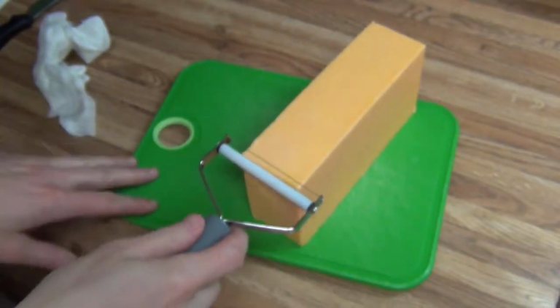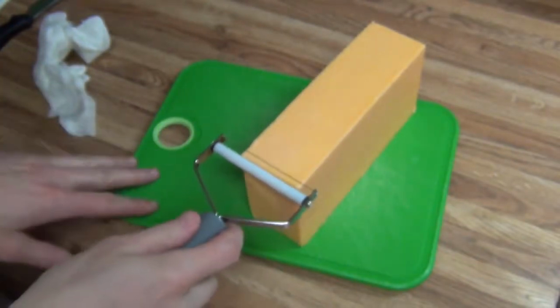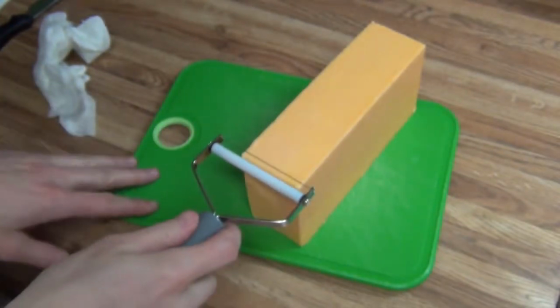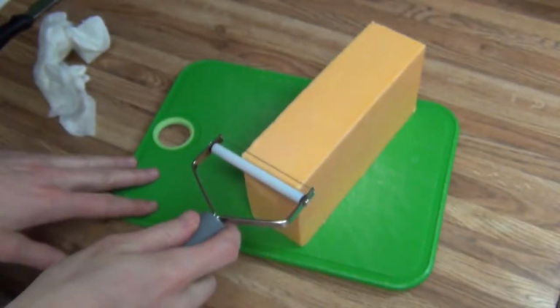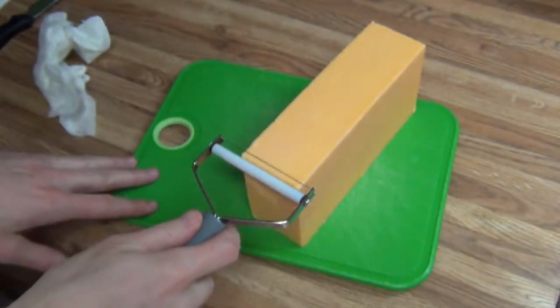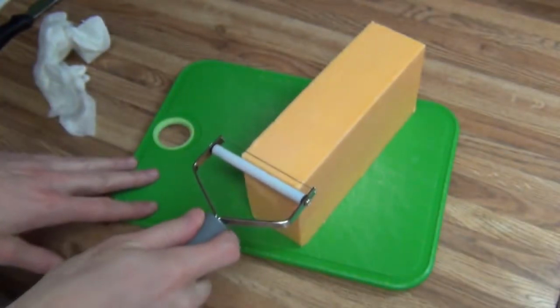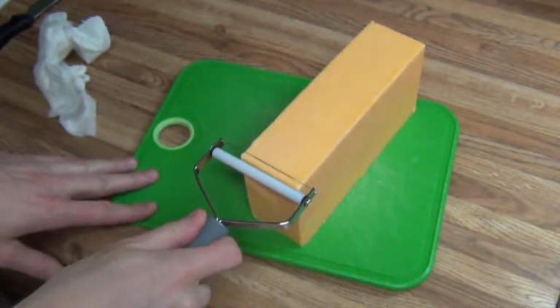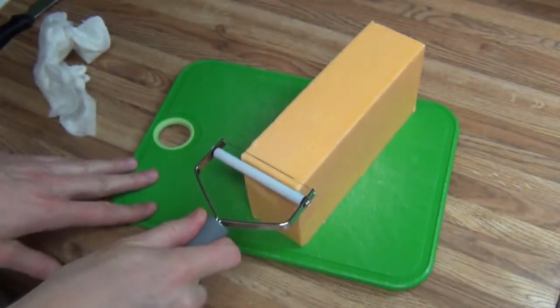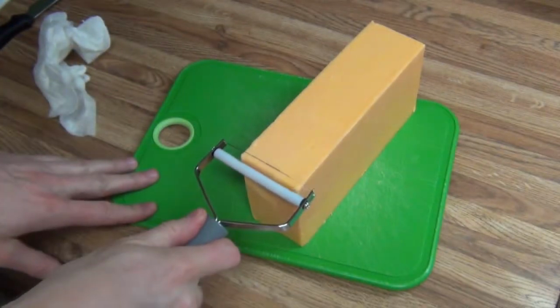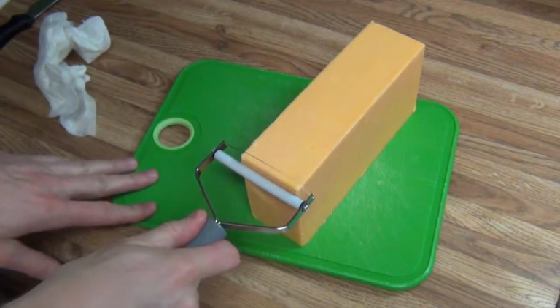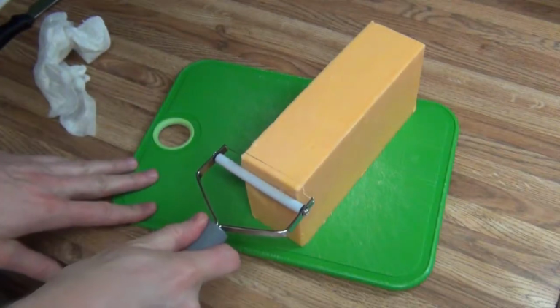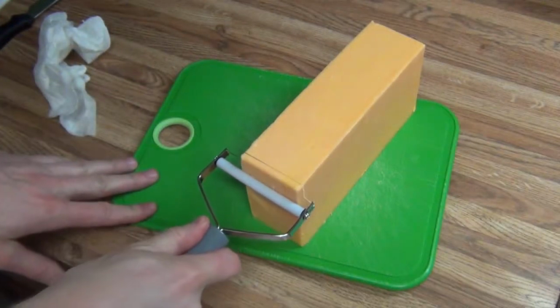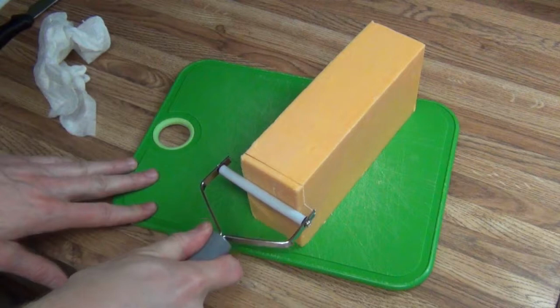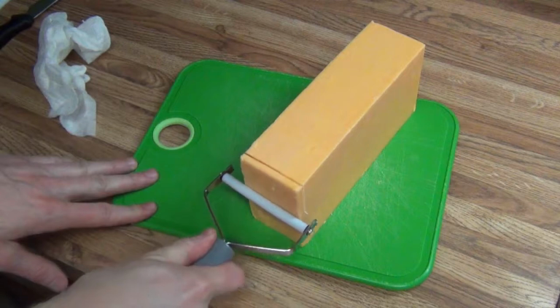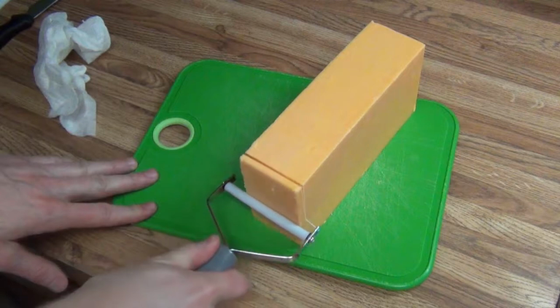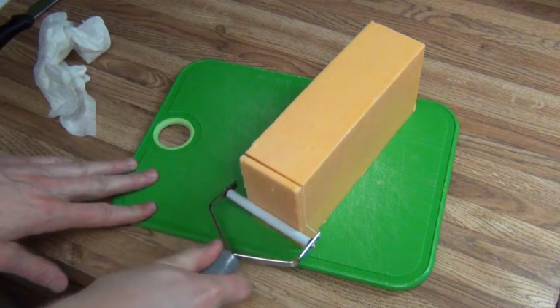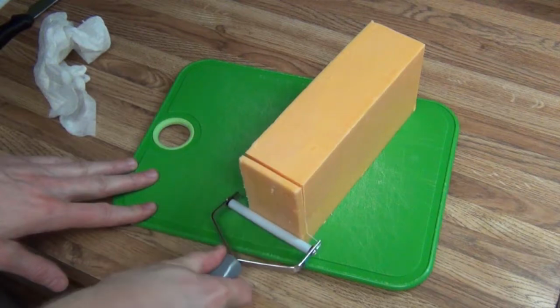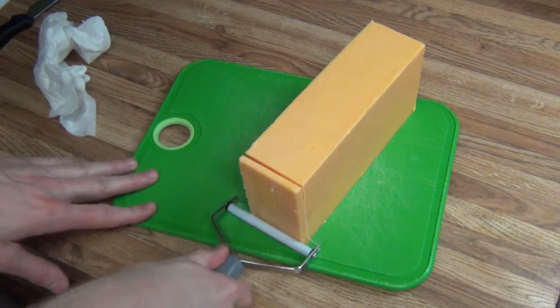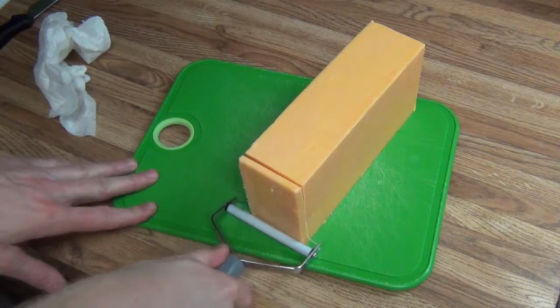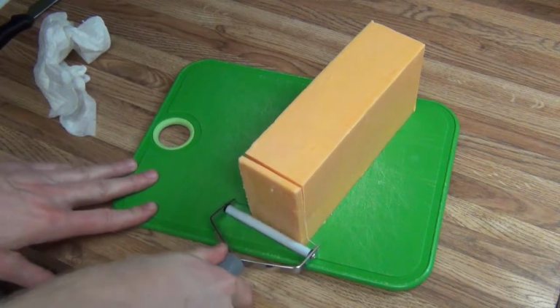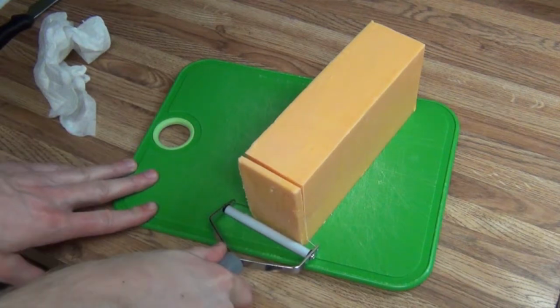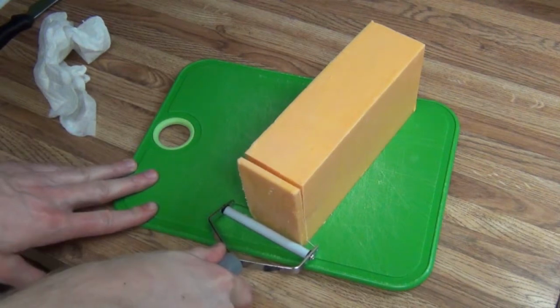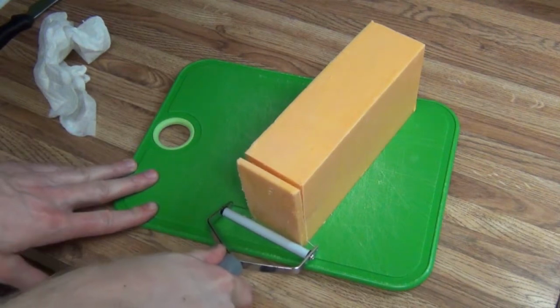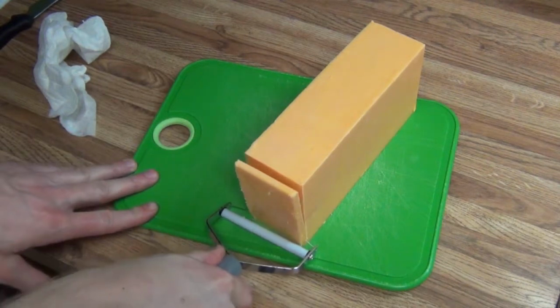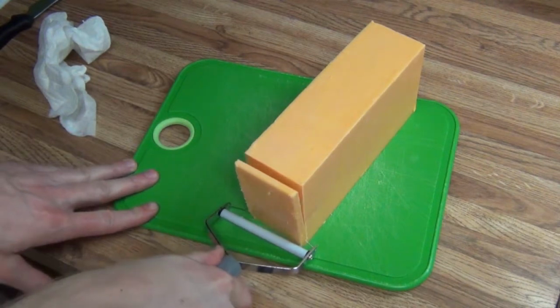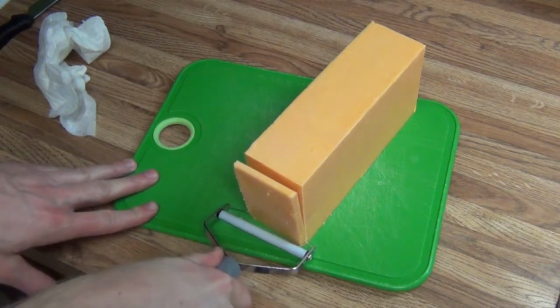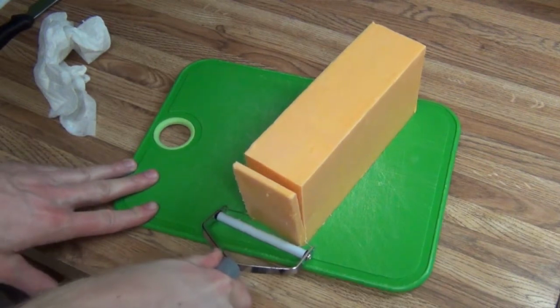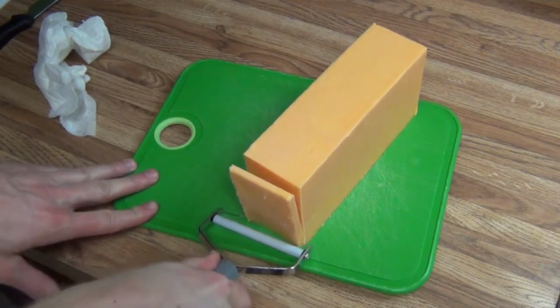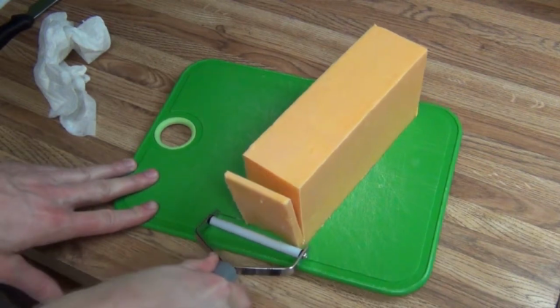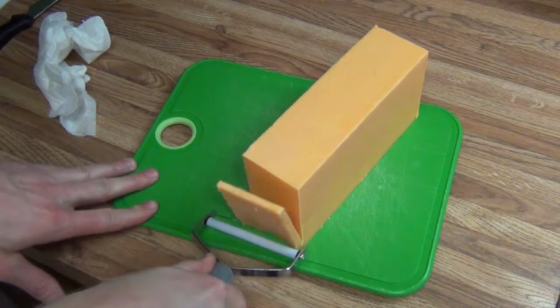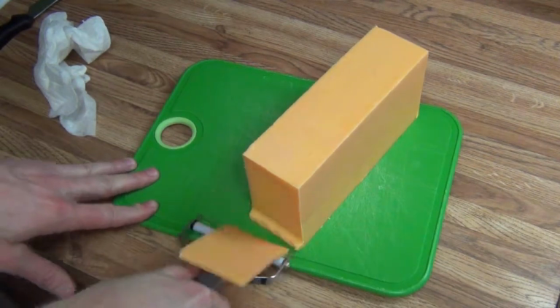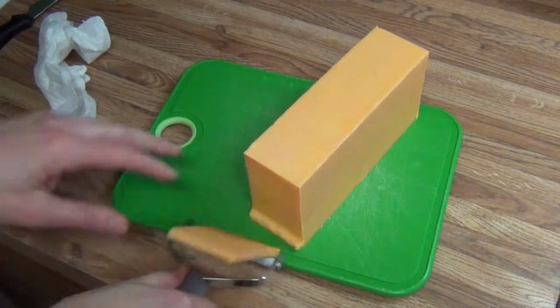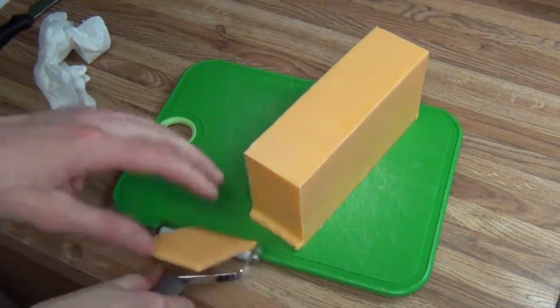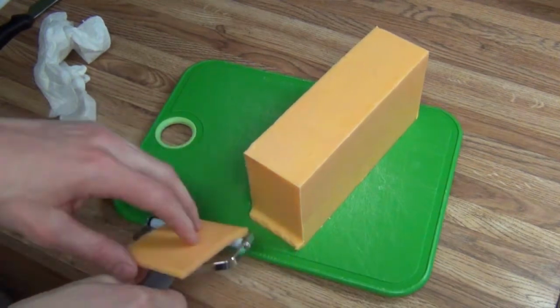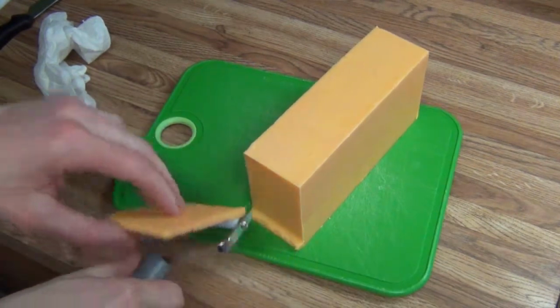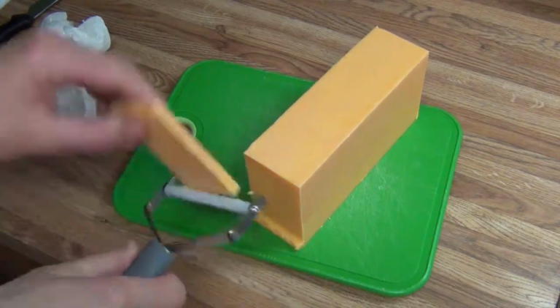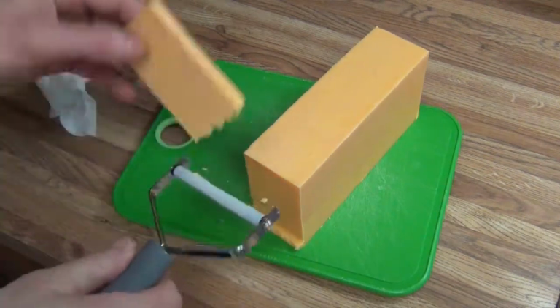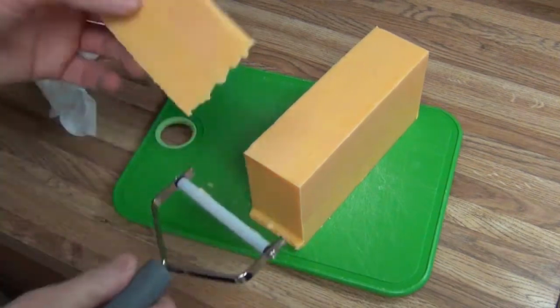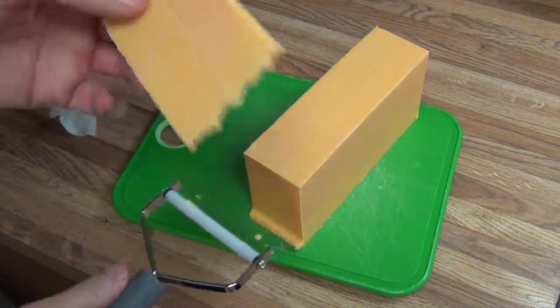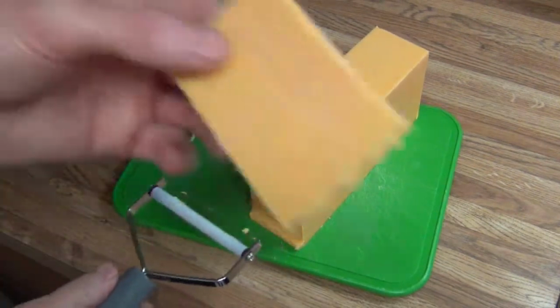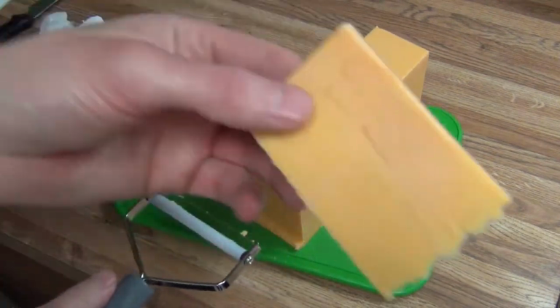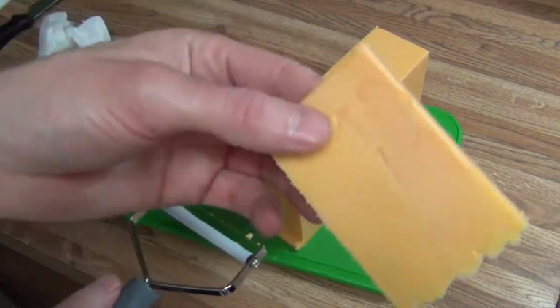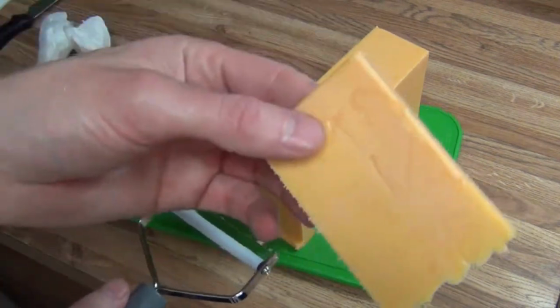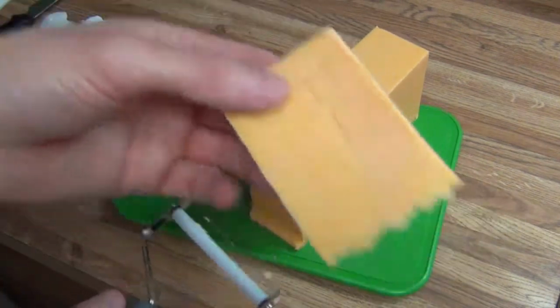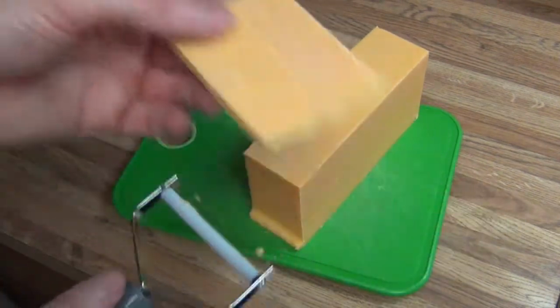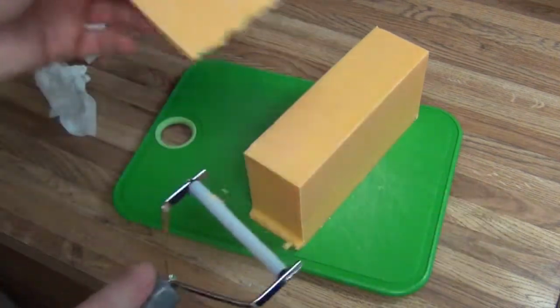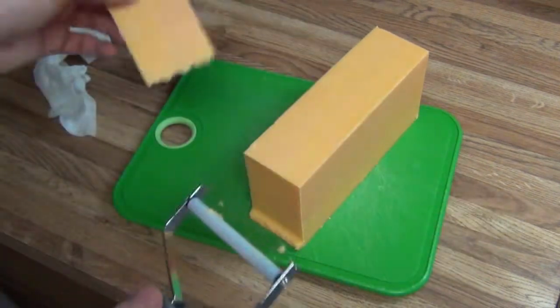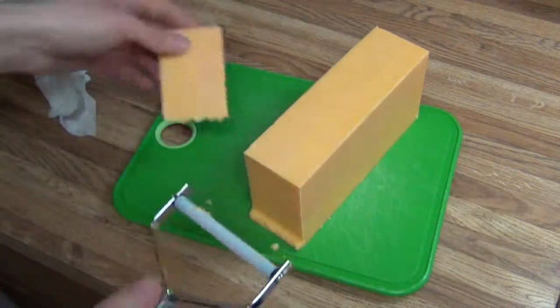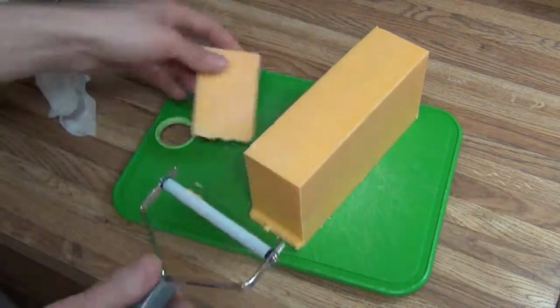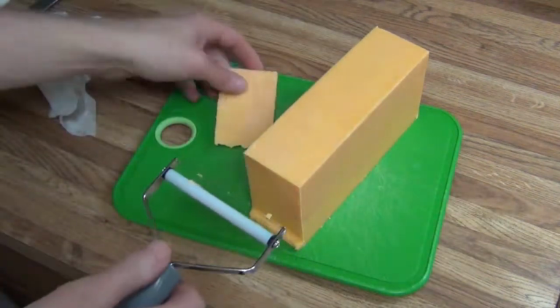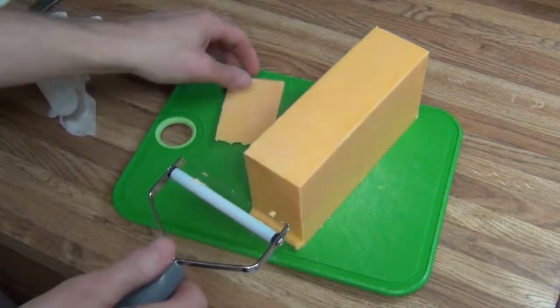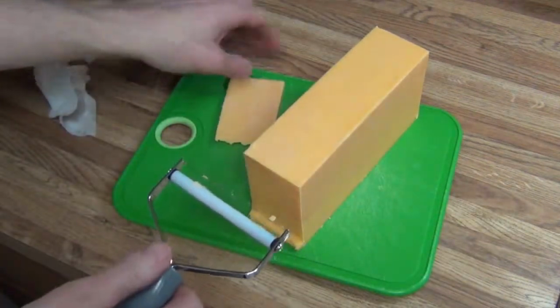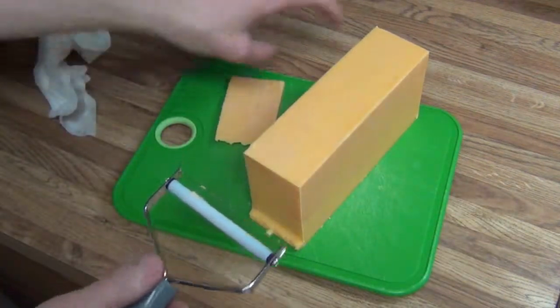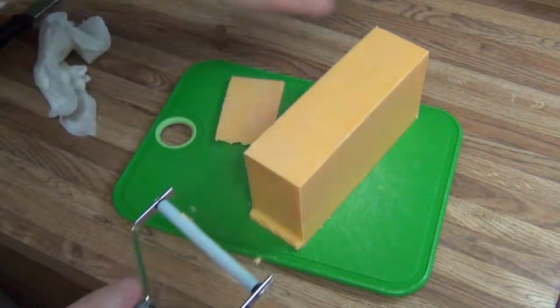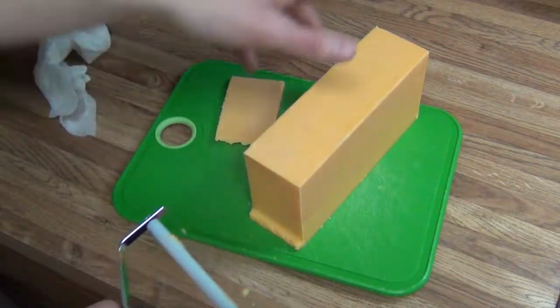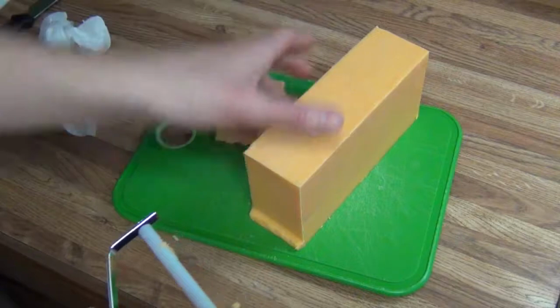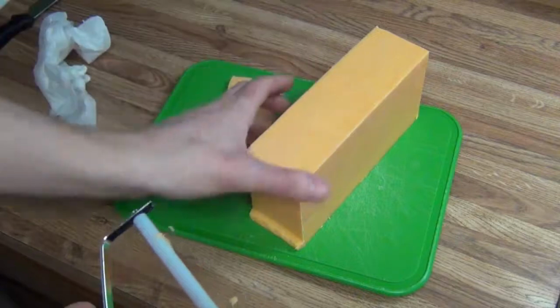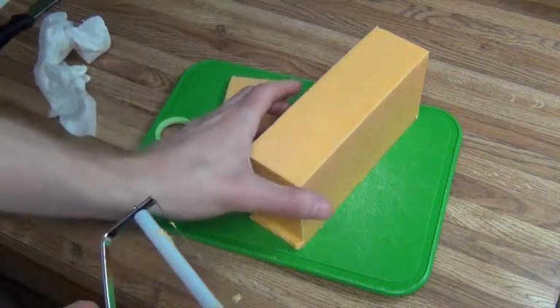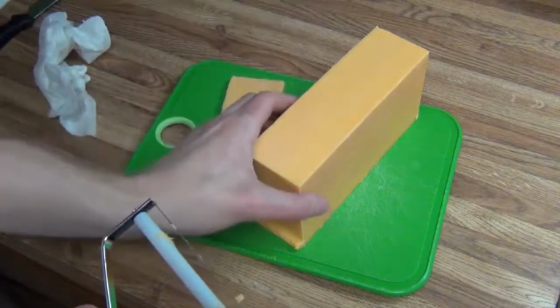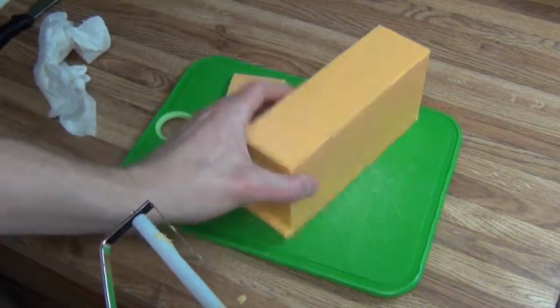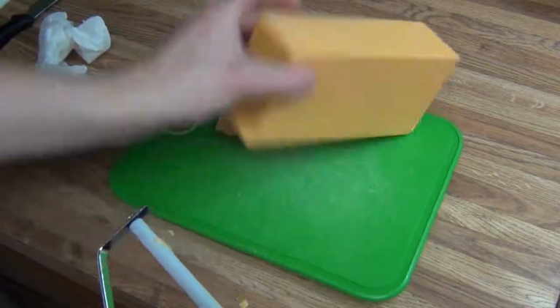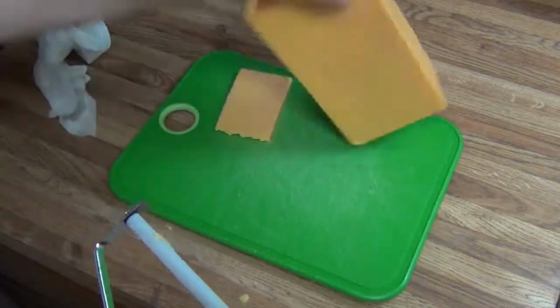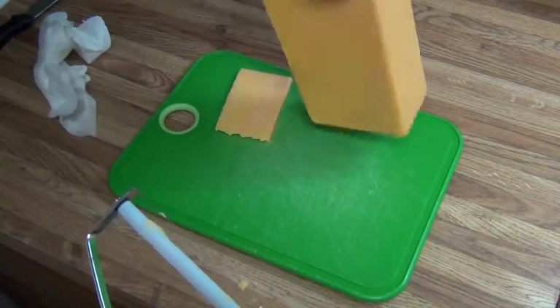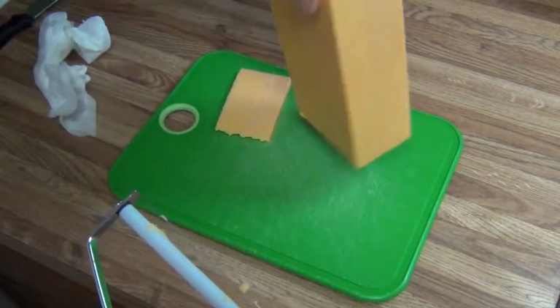Anyways, I've got some extra sharp cheddar. I don't know, it seems to slice okay.